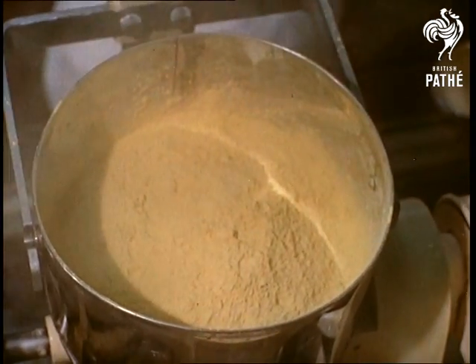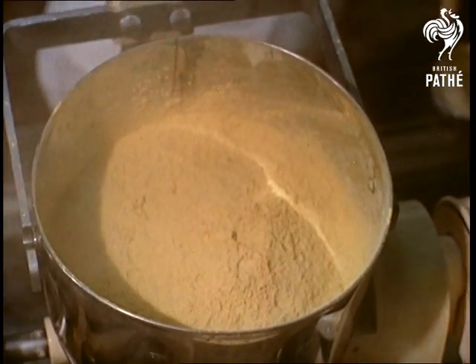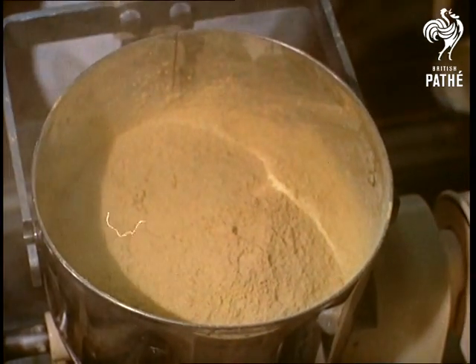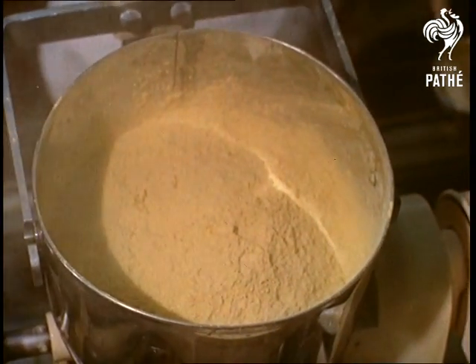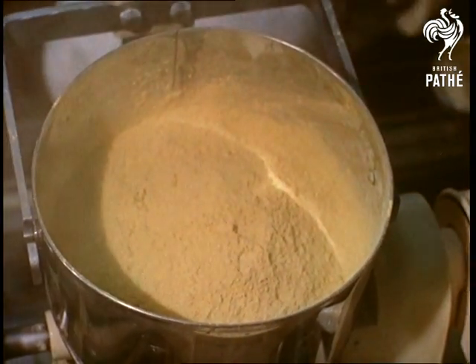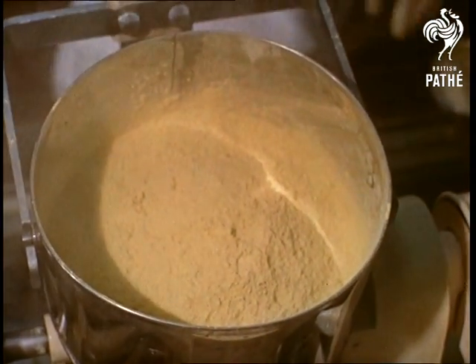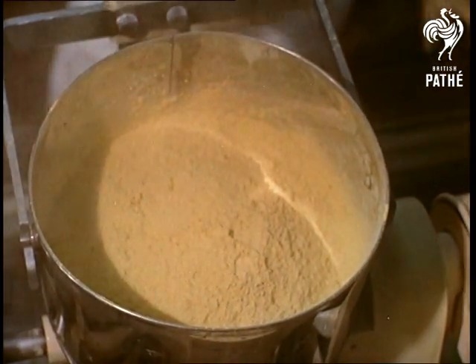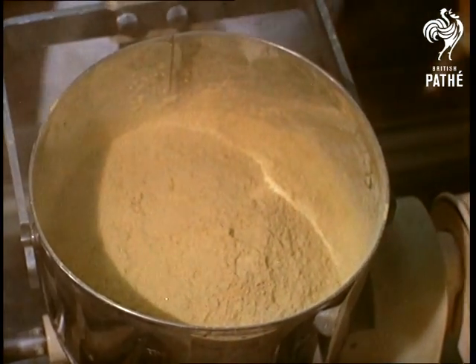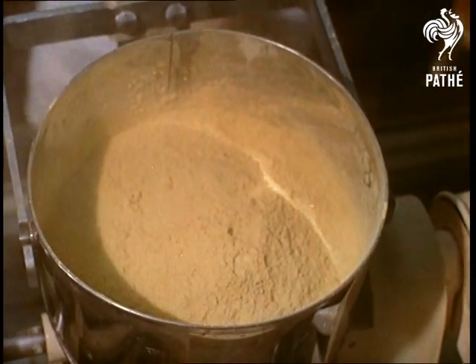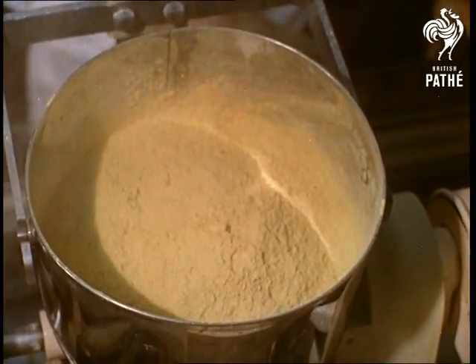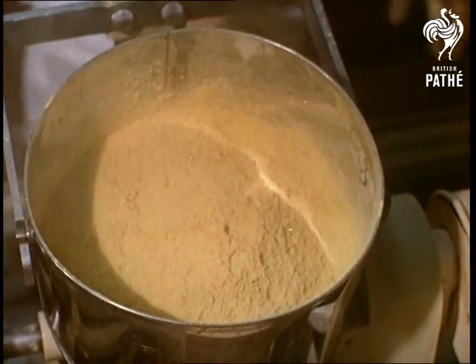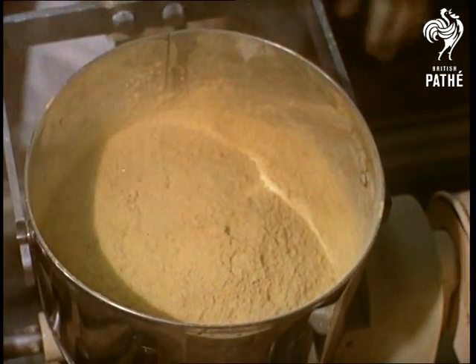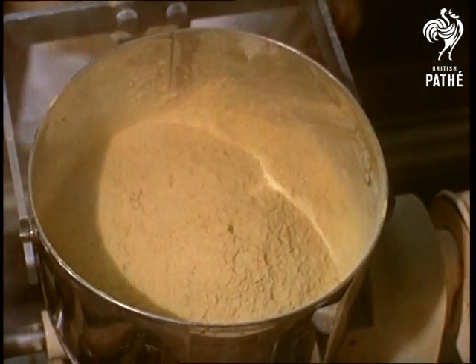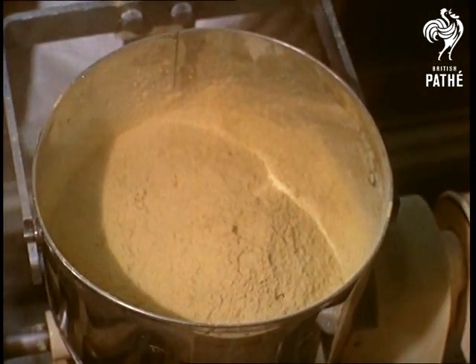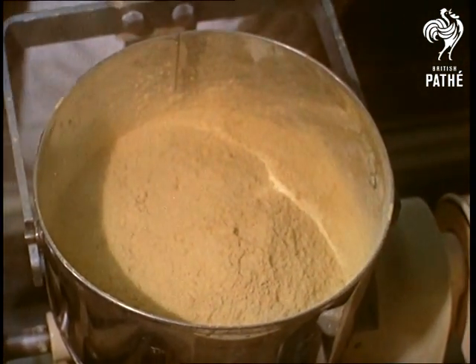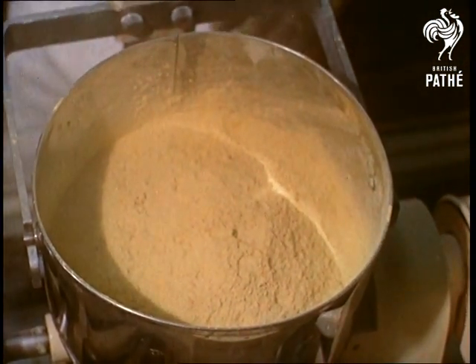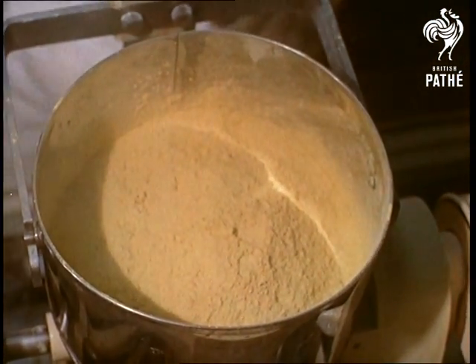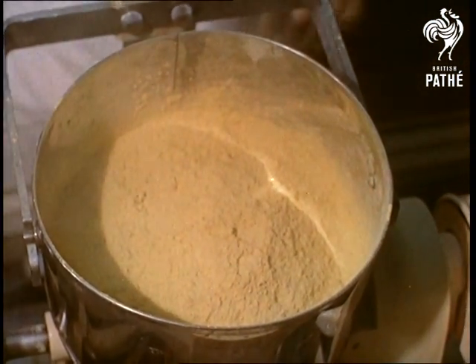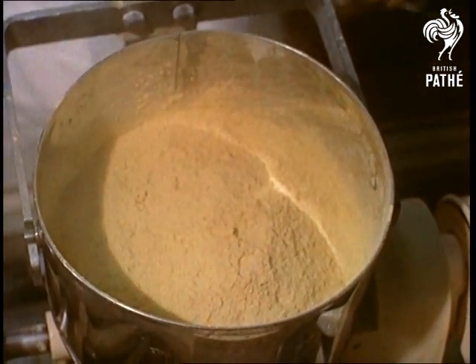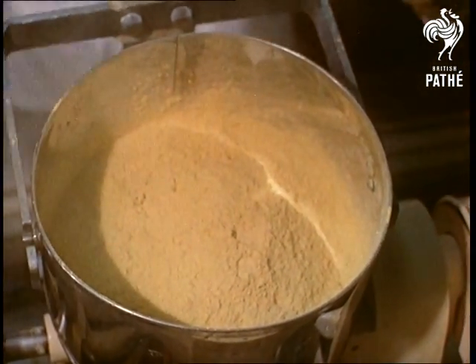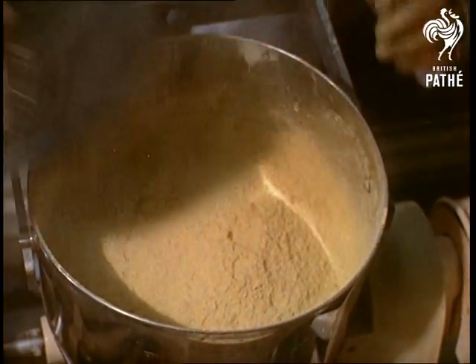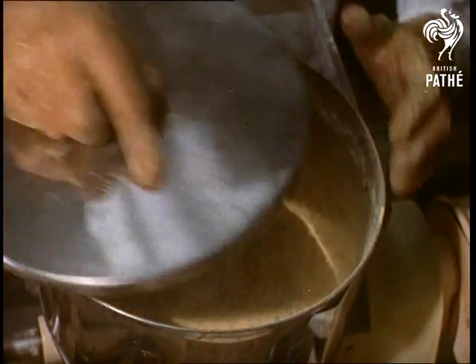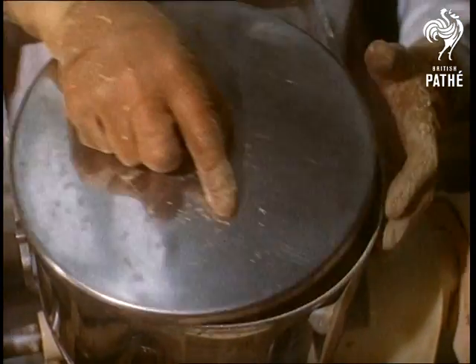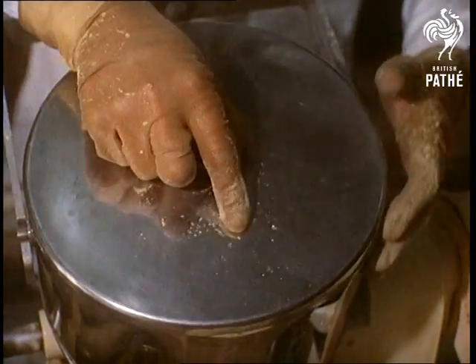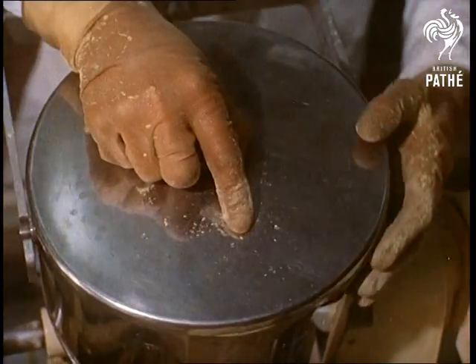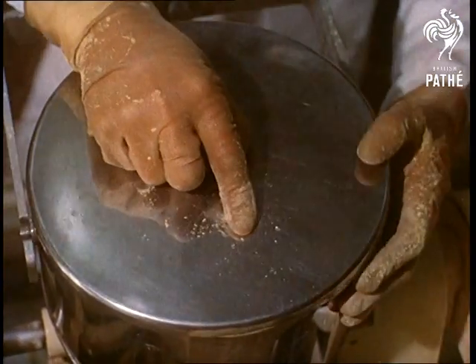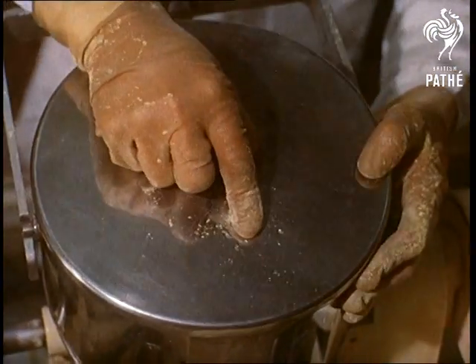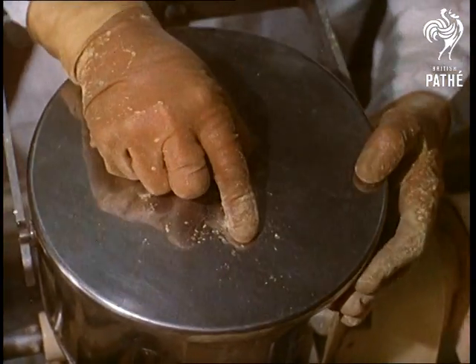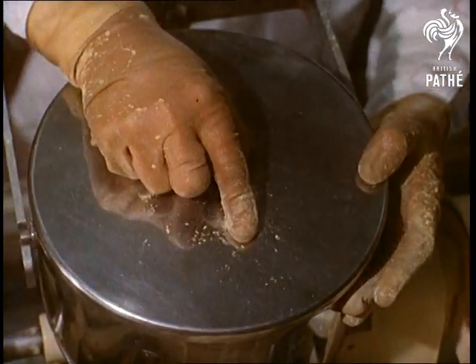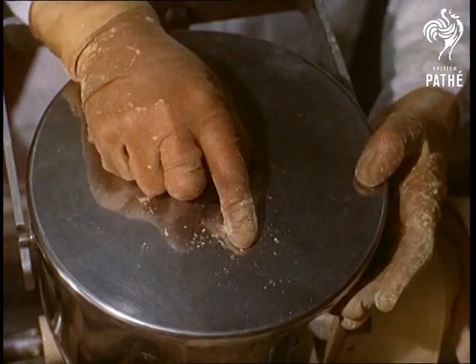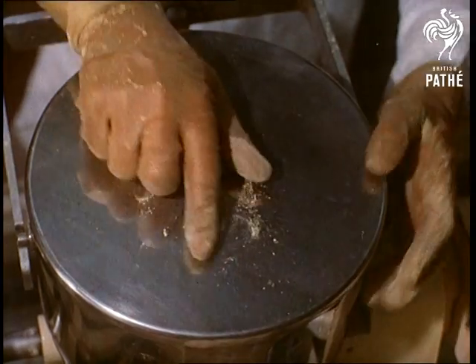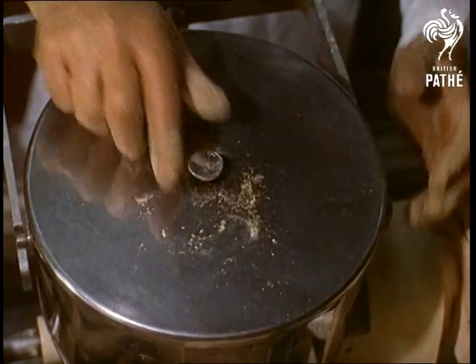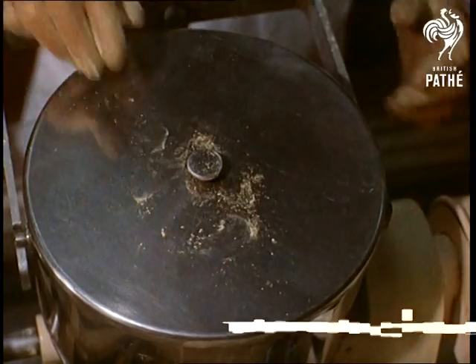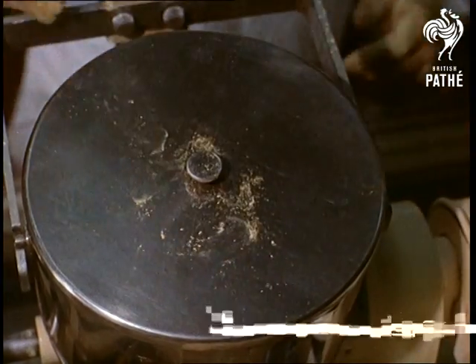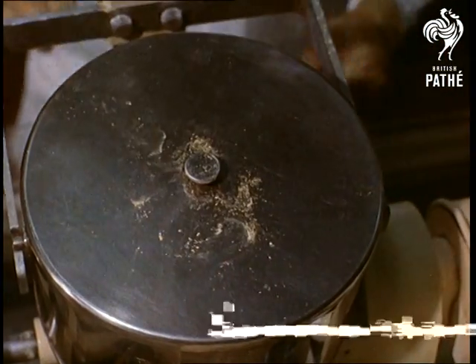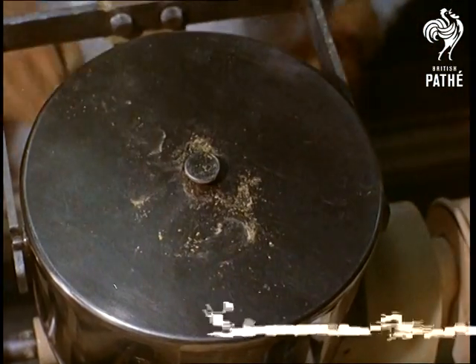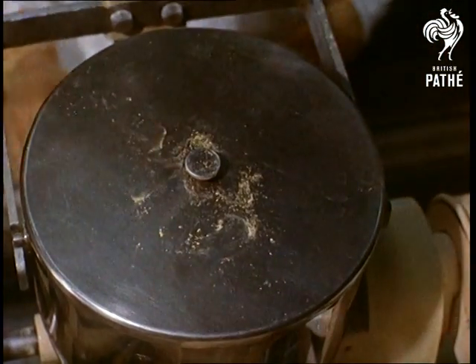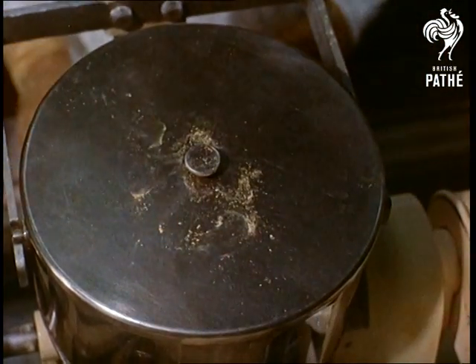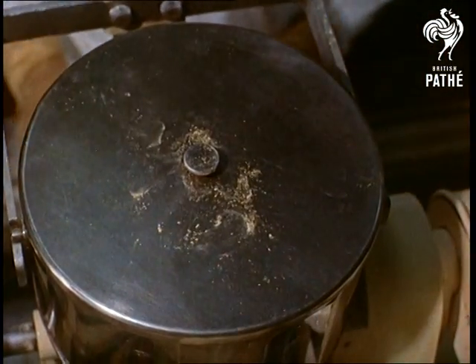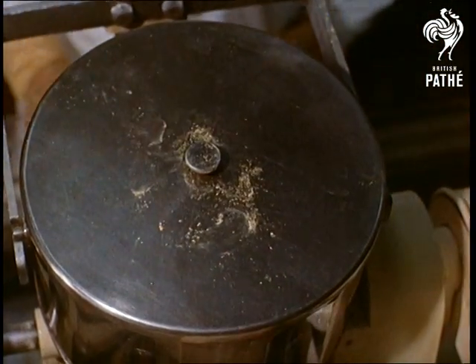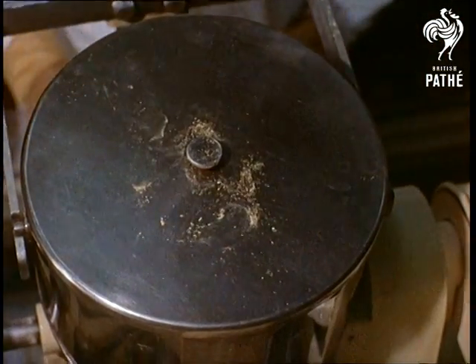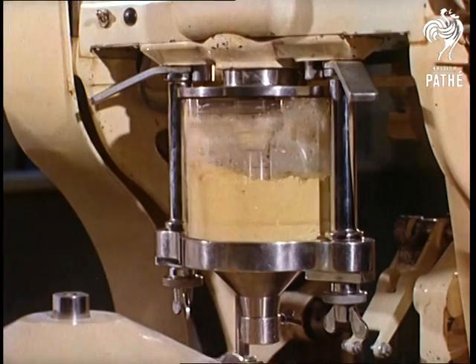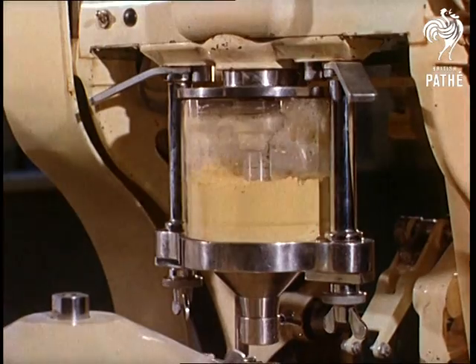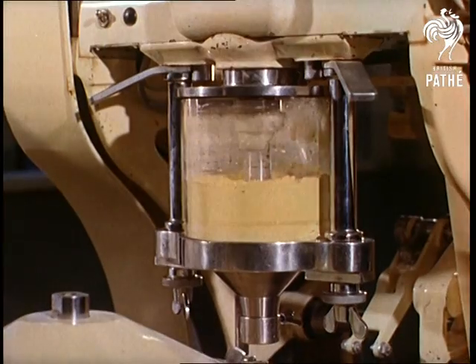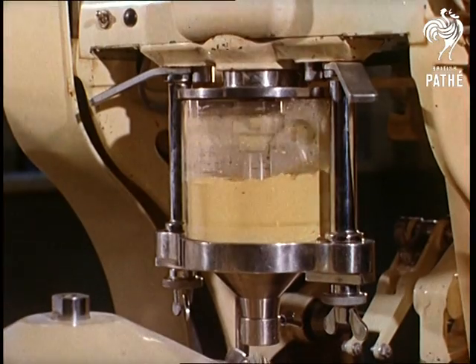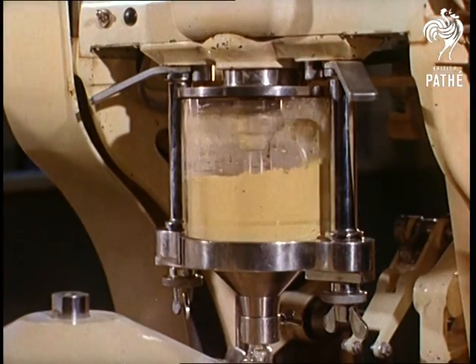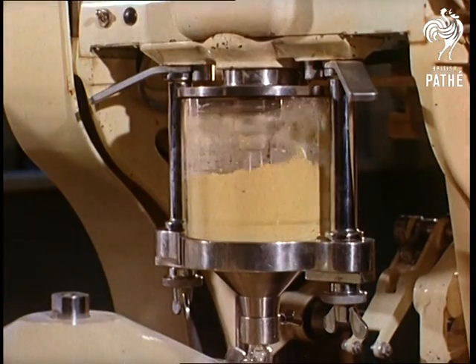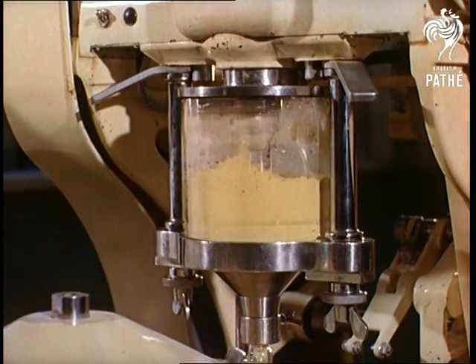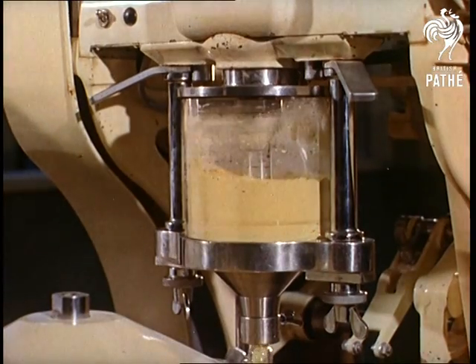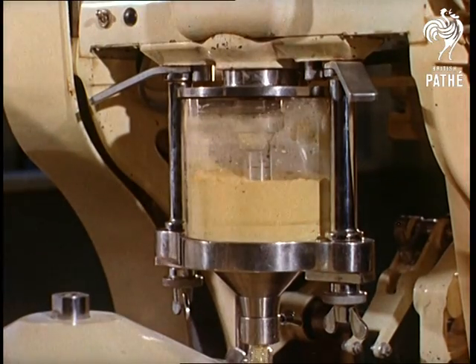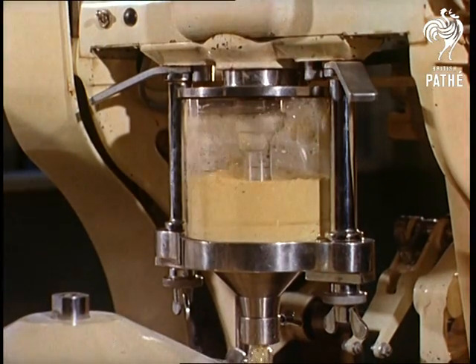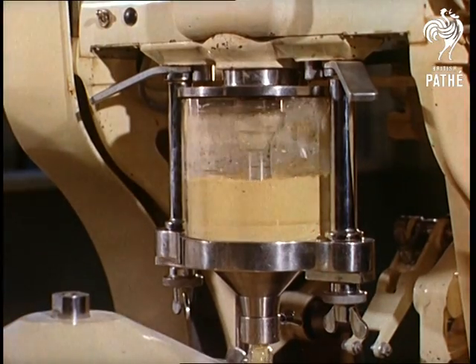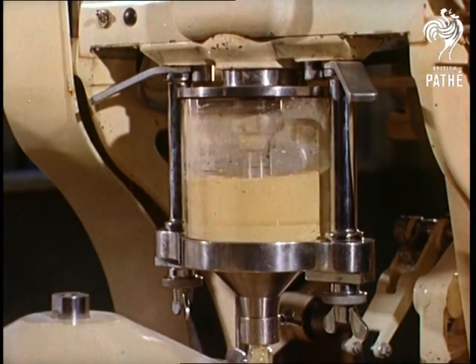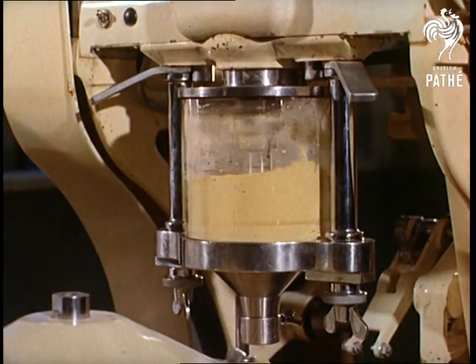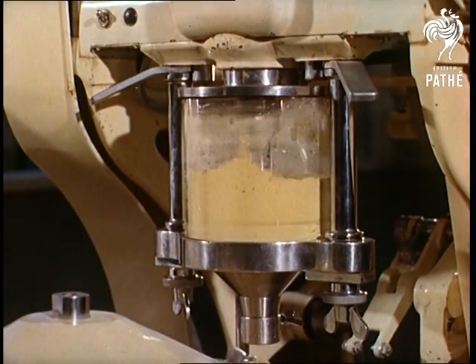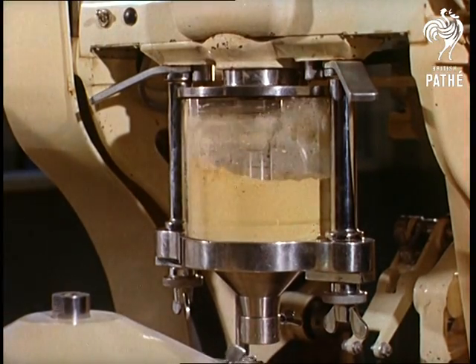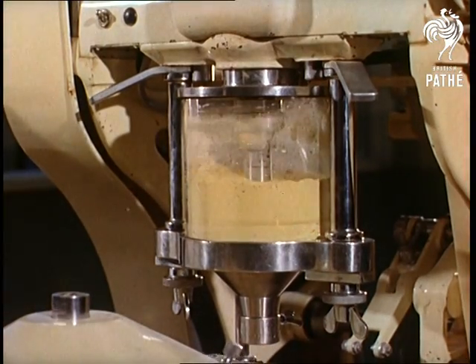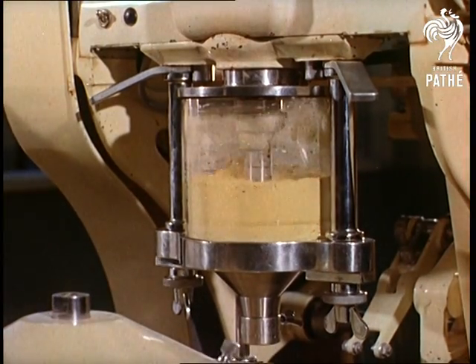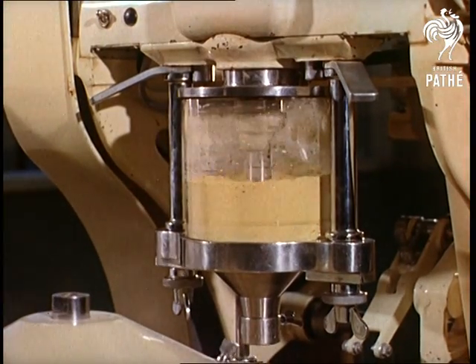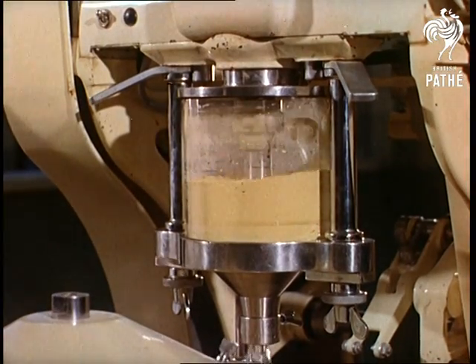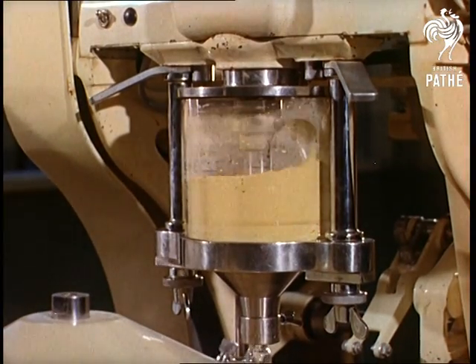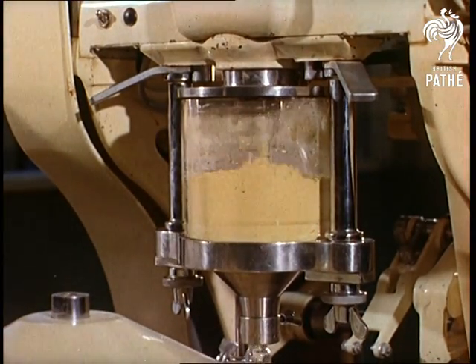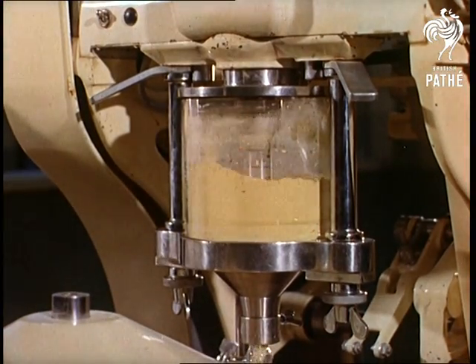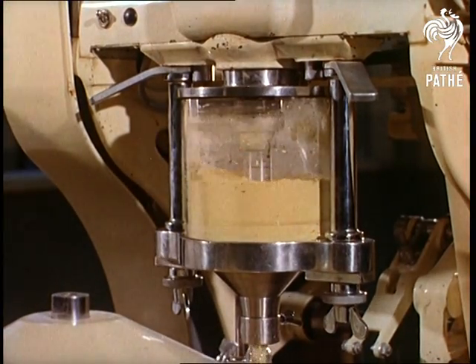By the way, this mixing stage is not as simple as it looks. A moment's carelessness and in a flash the dust-like crystals can float all round the room.